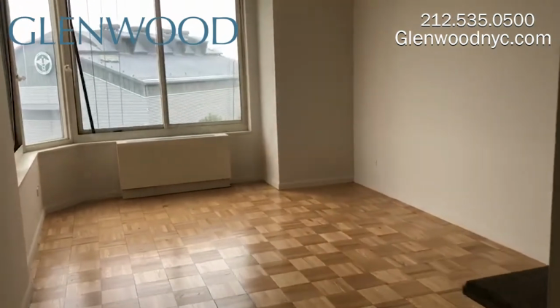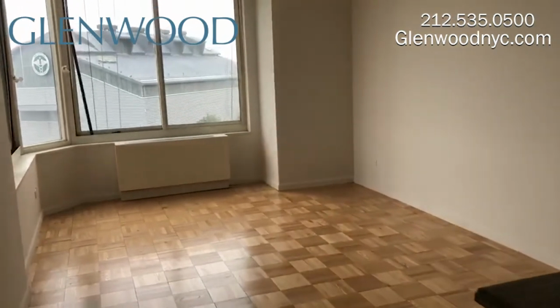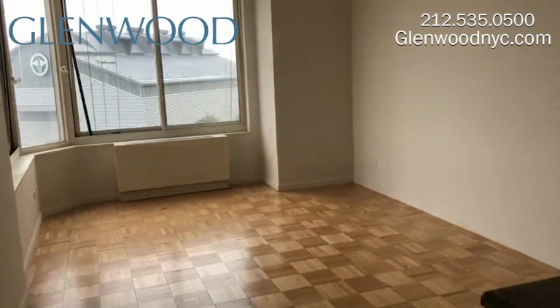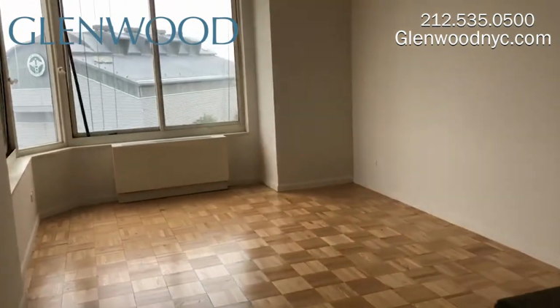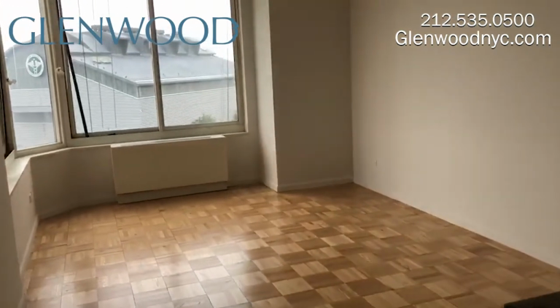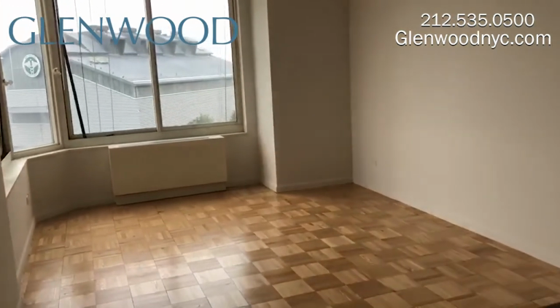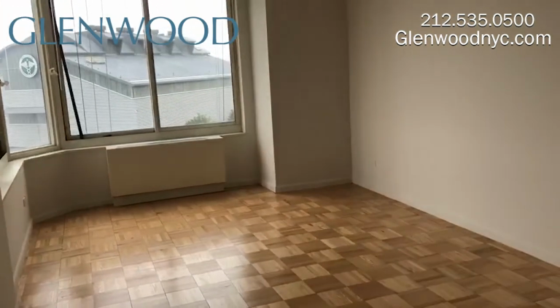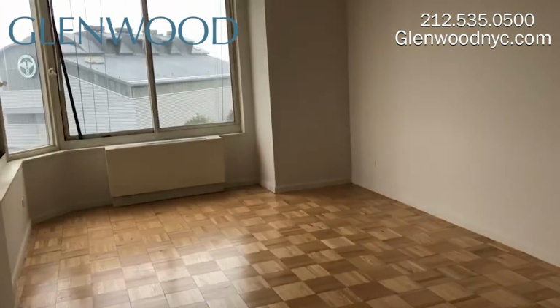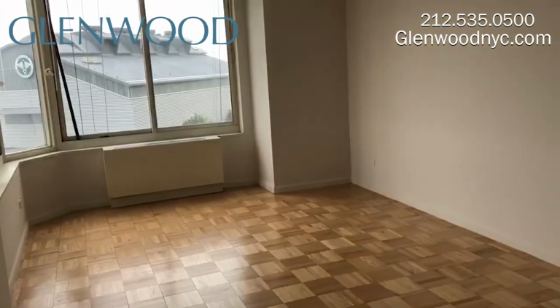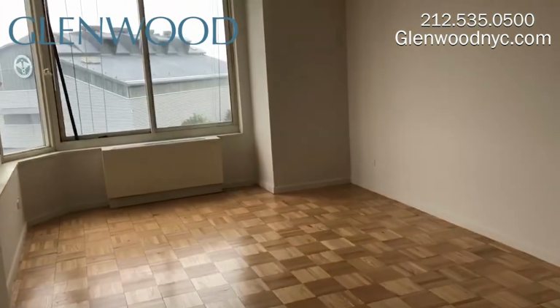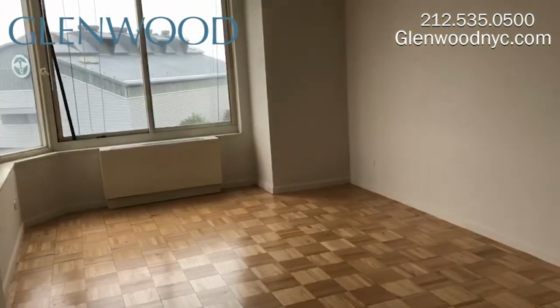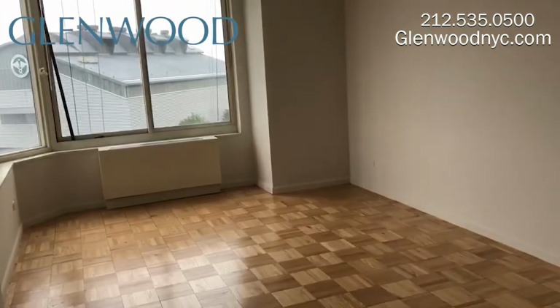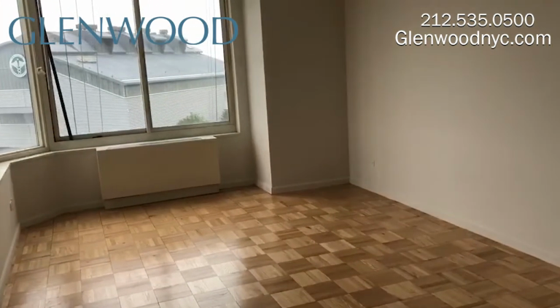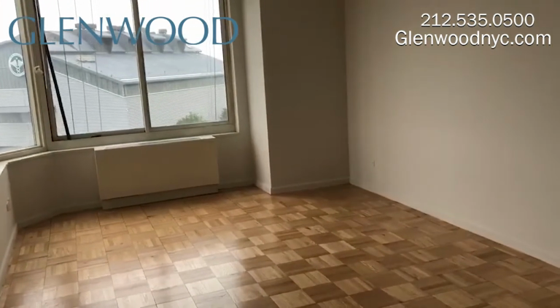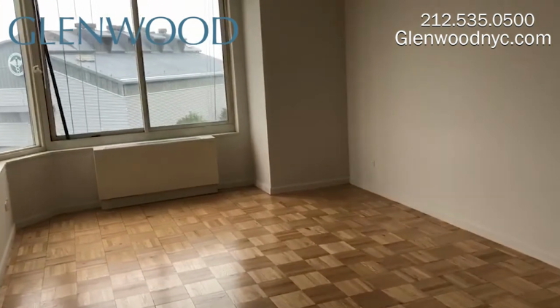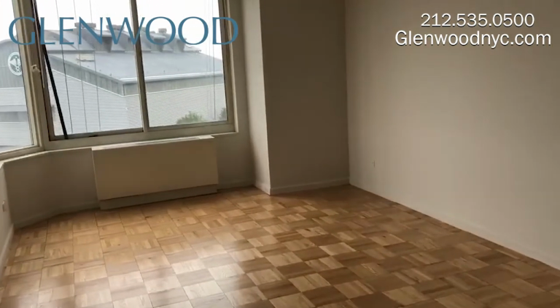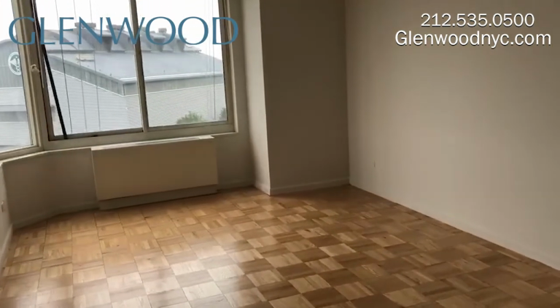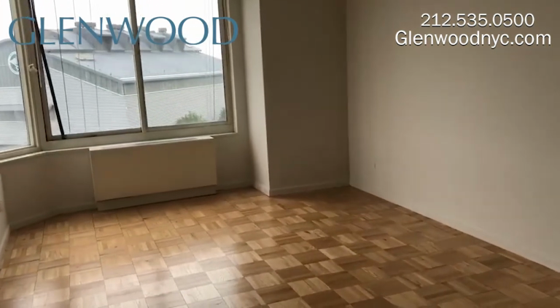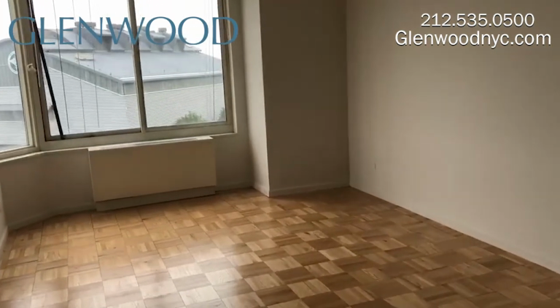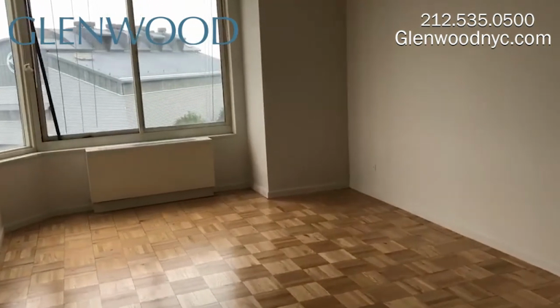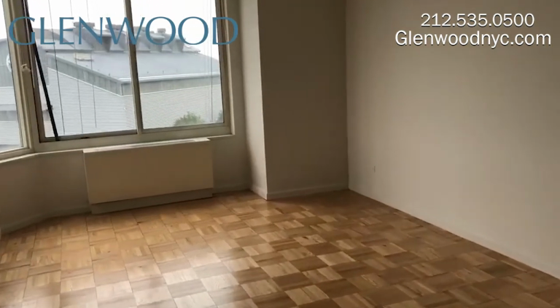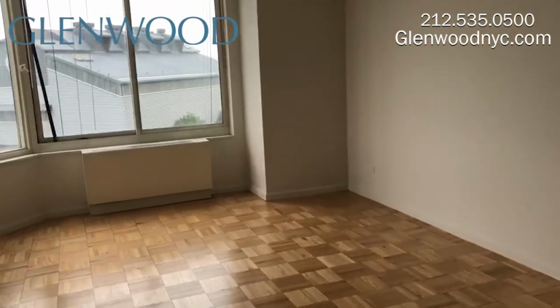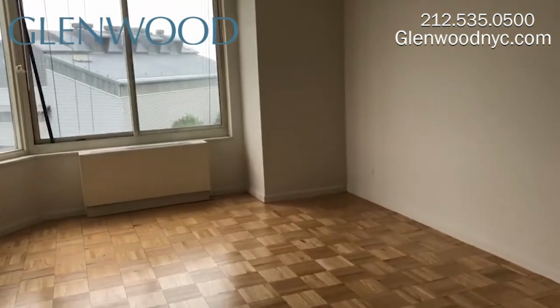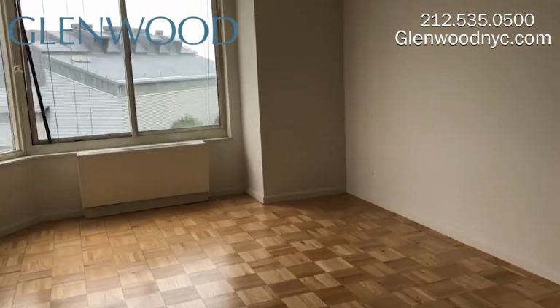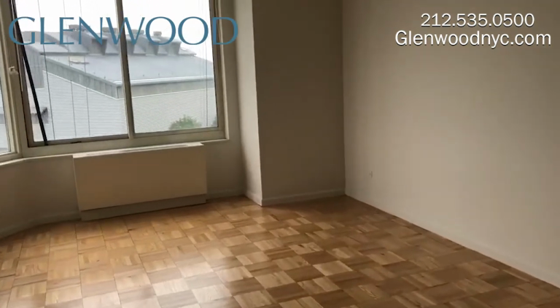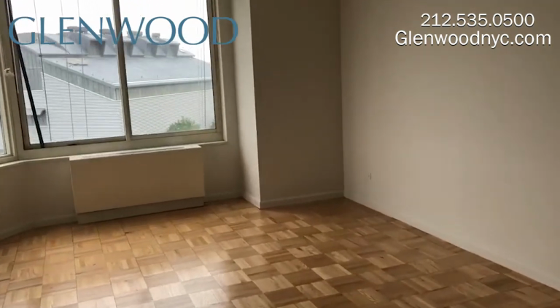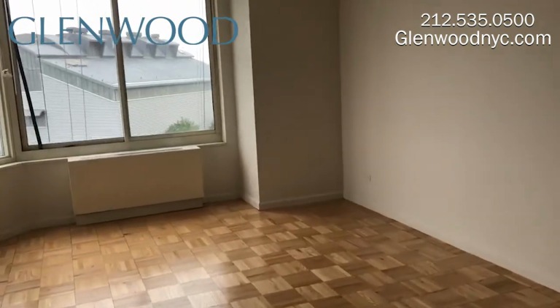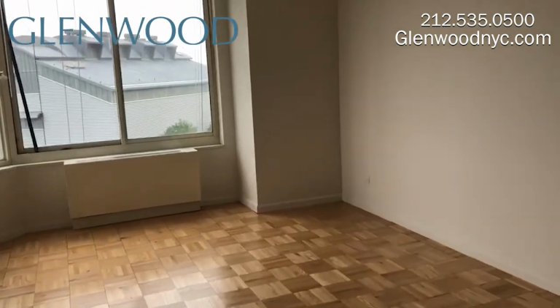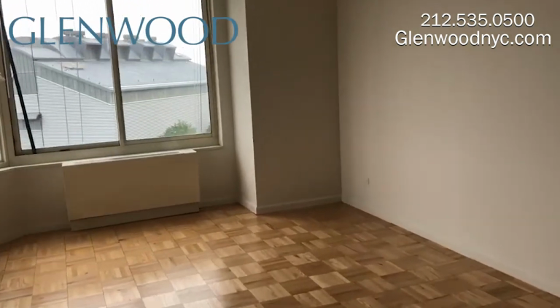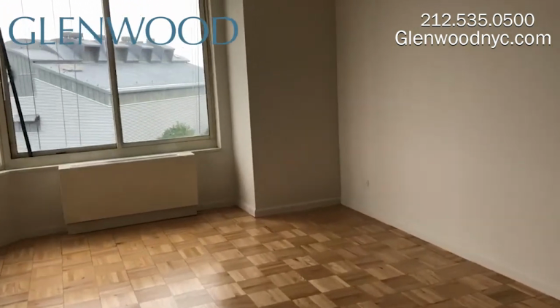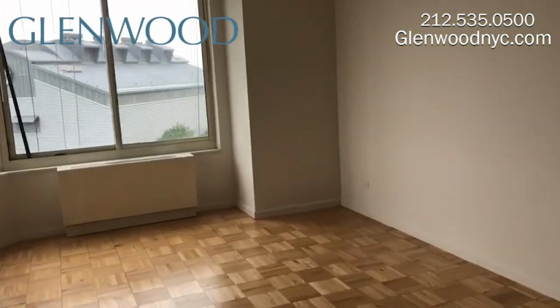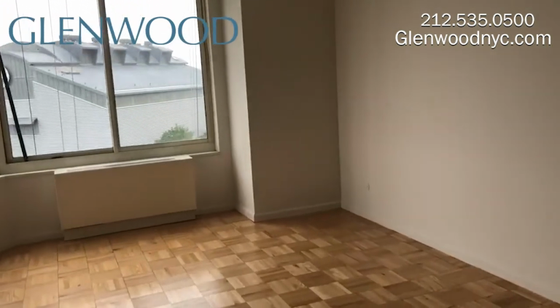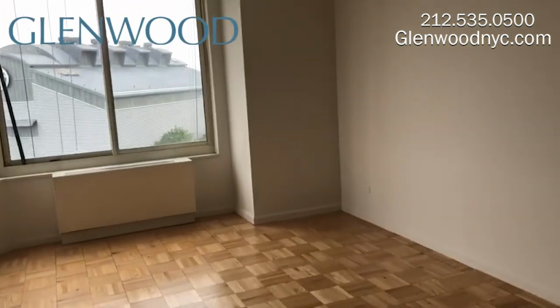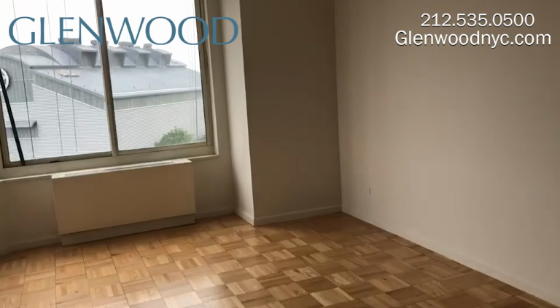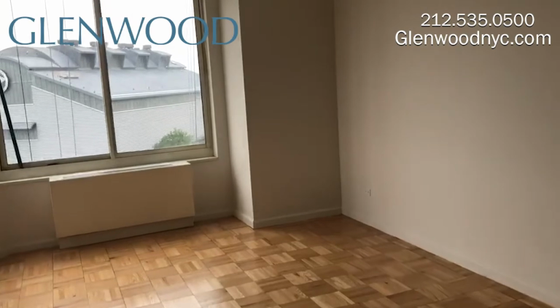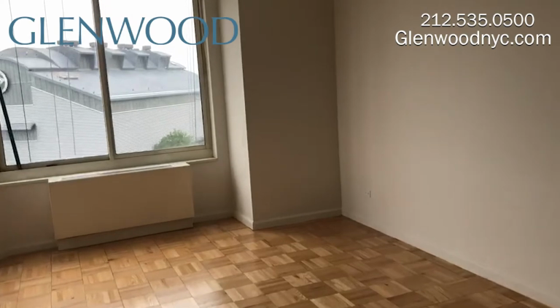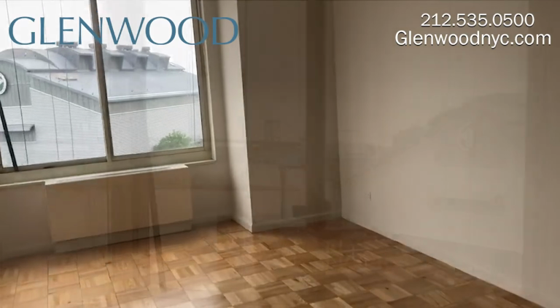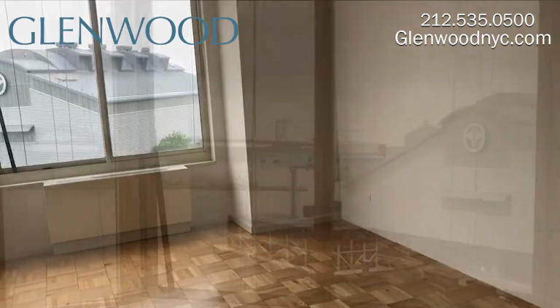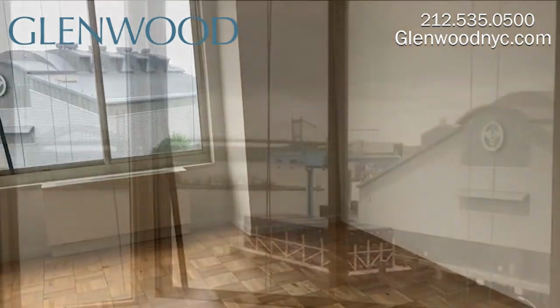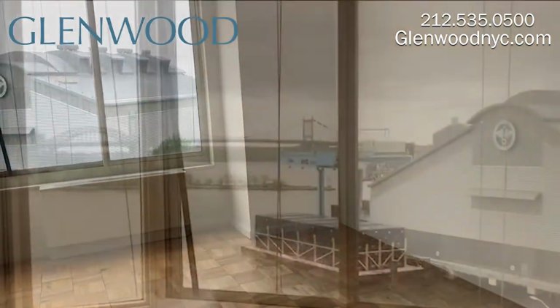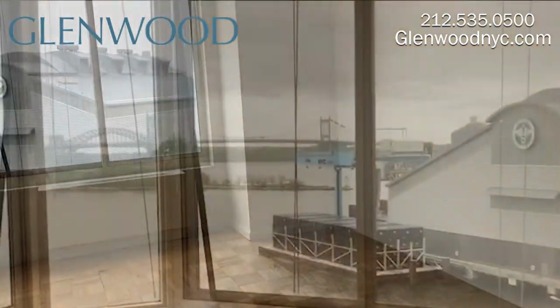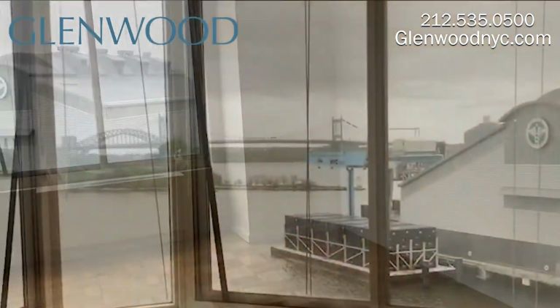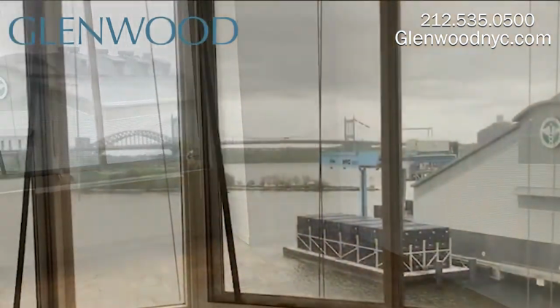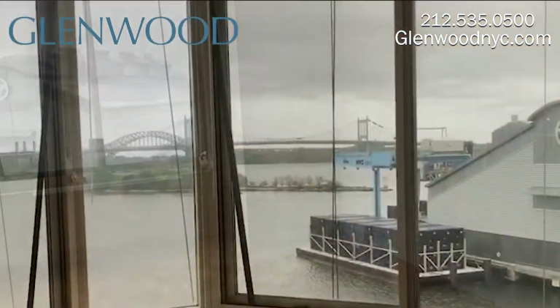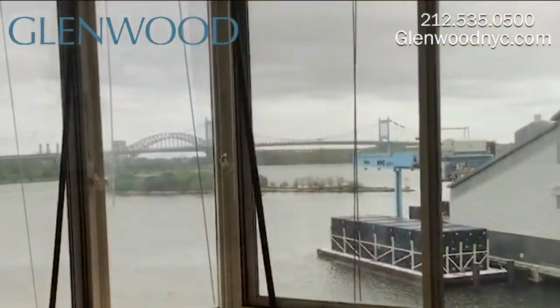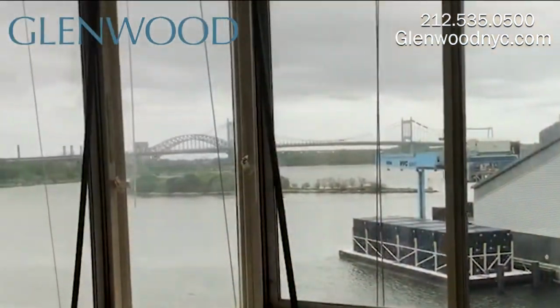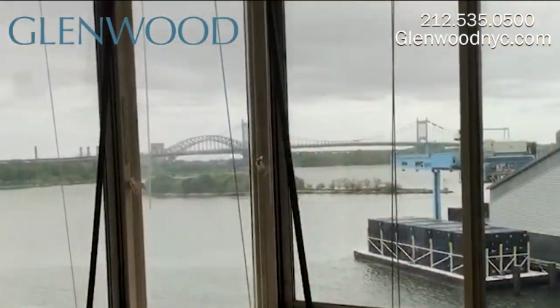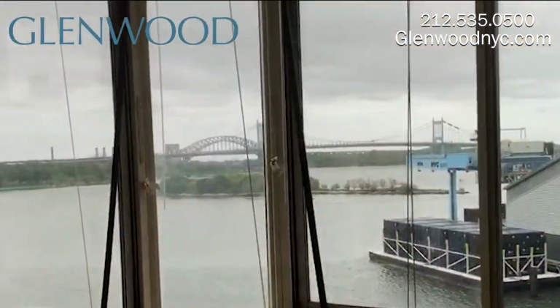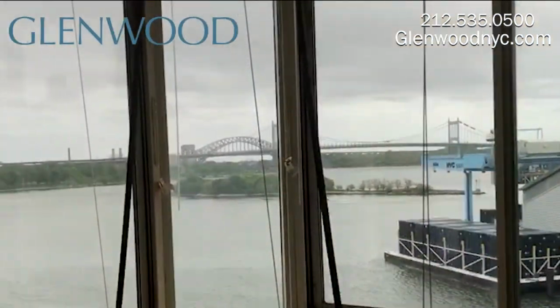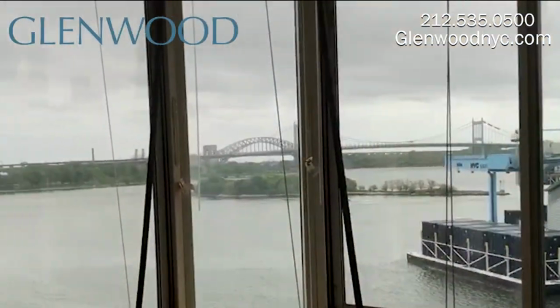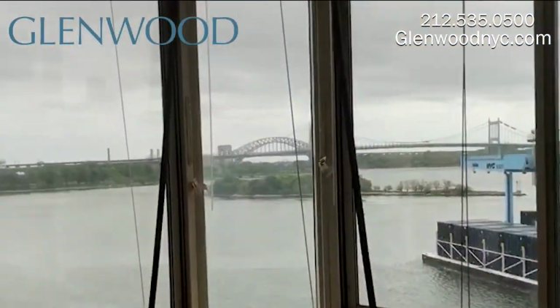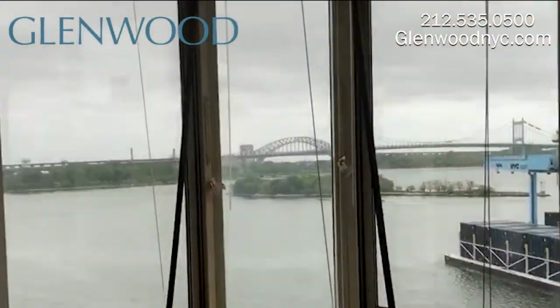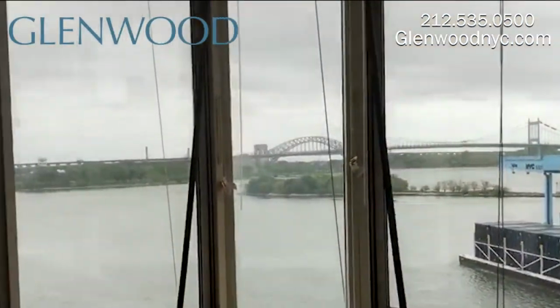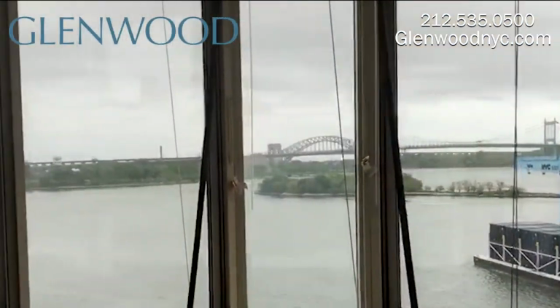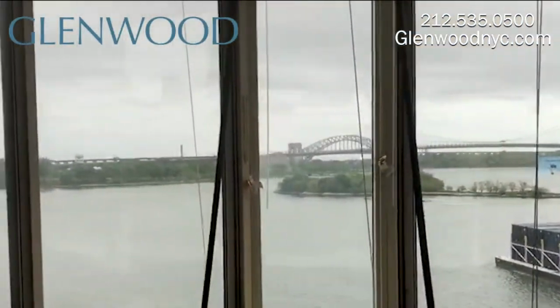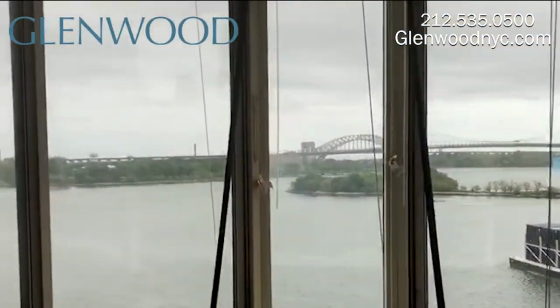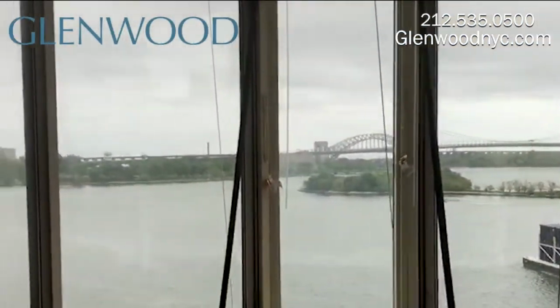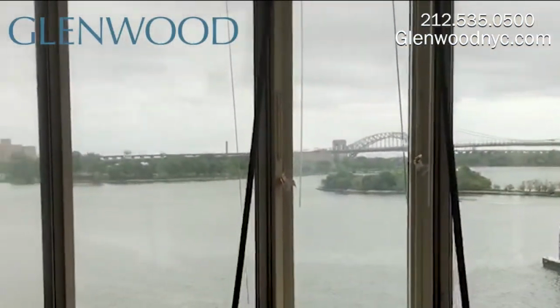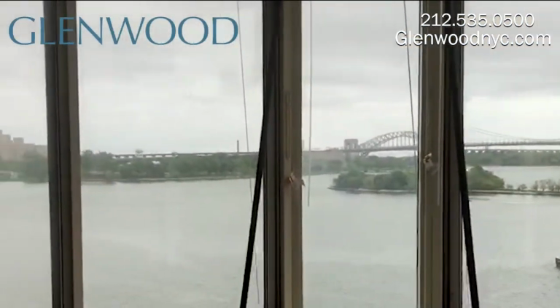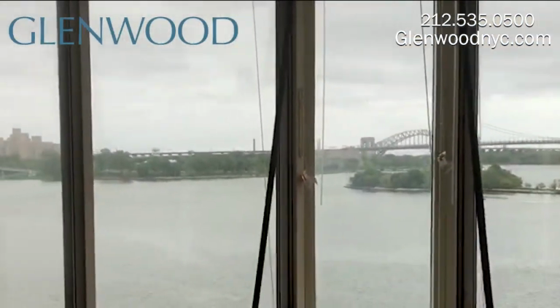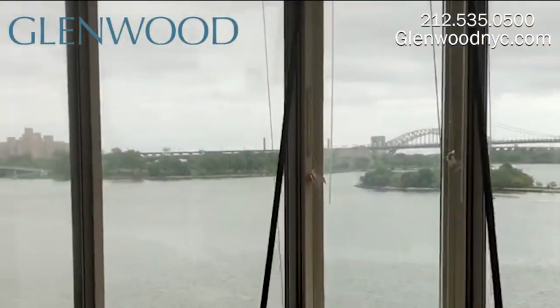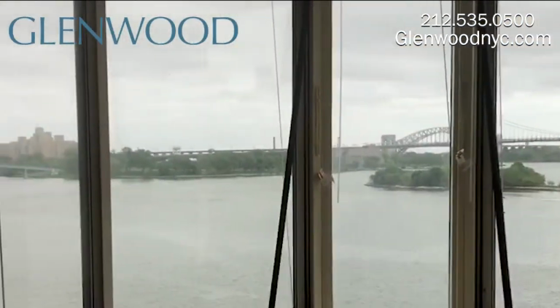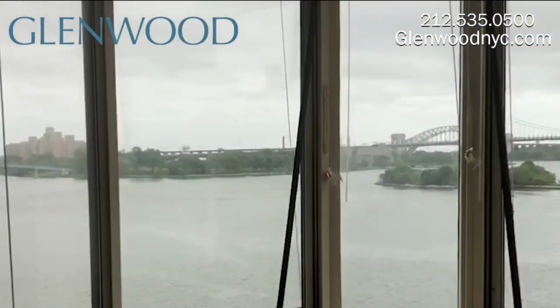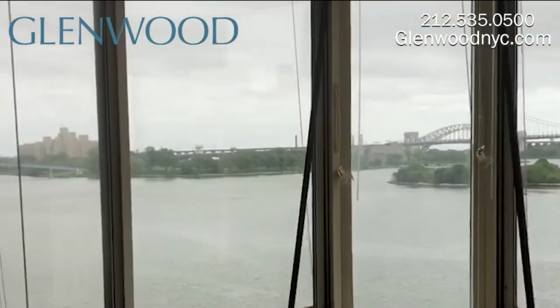Here we have a spacious living room, with generous wall space and spectacular east-facing river views.